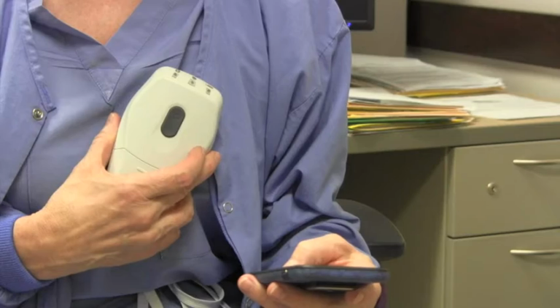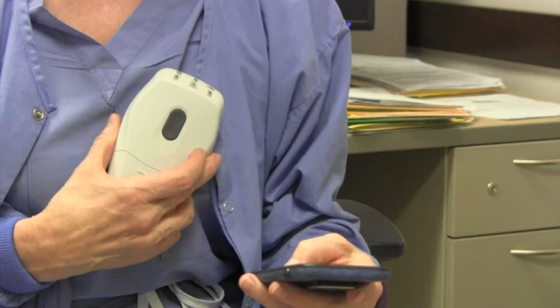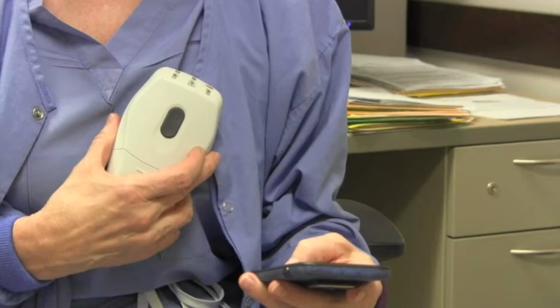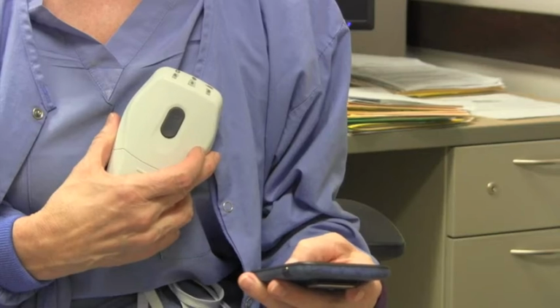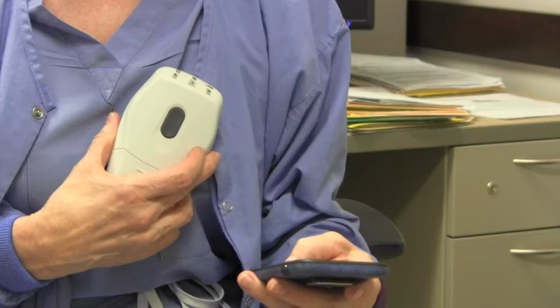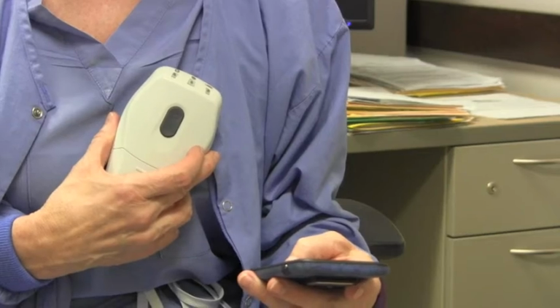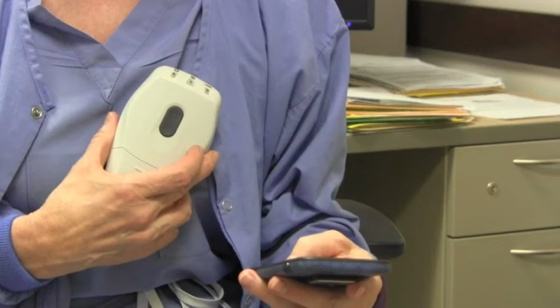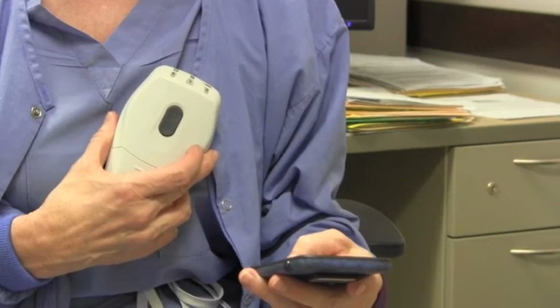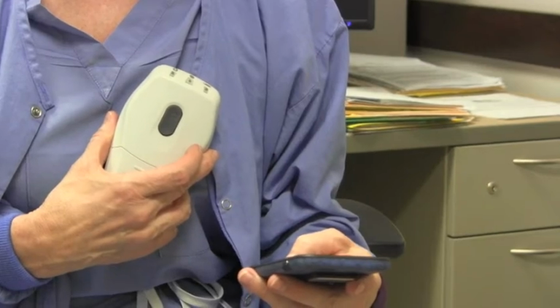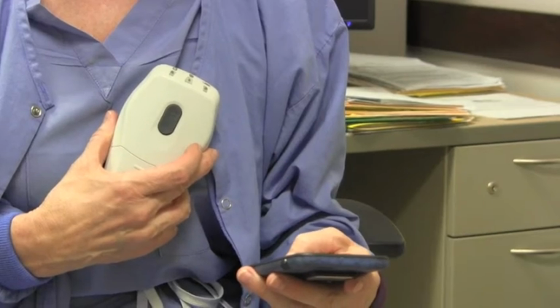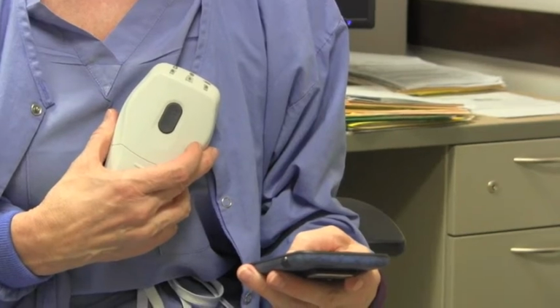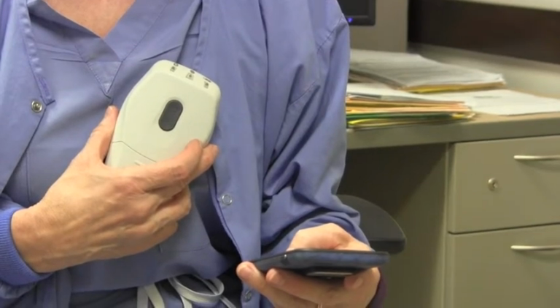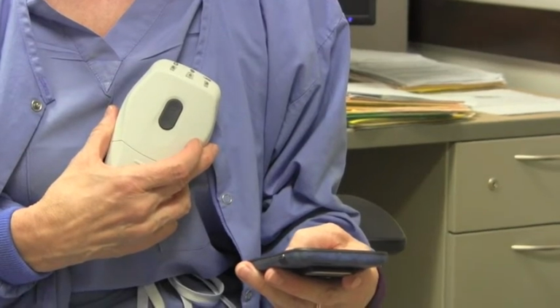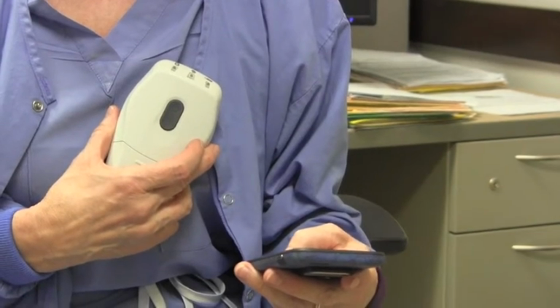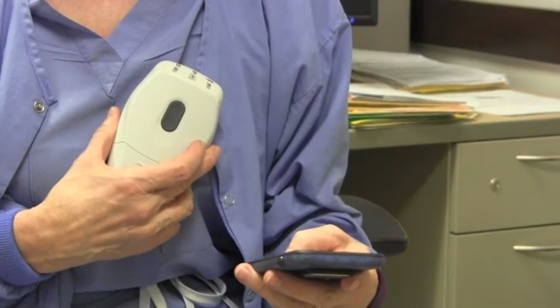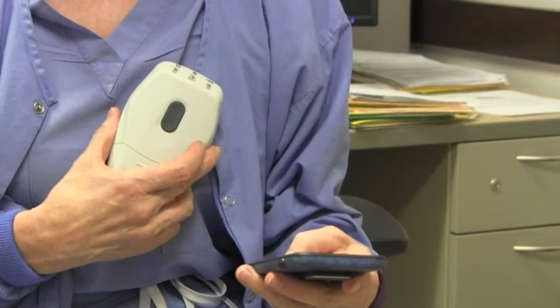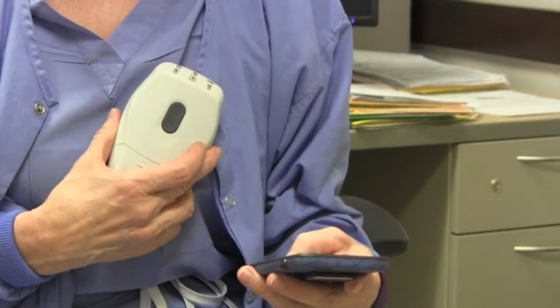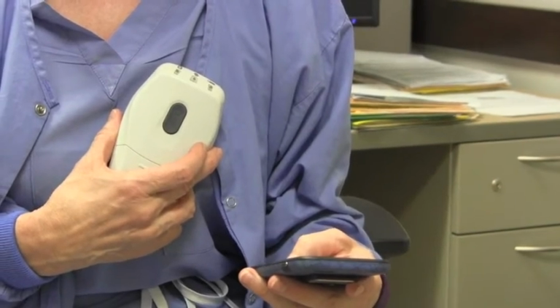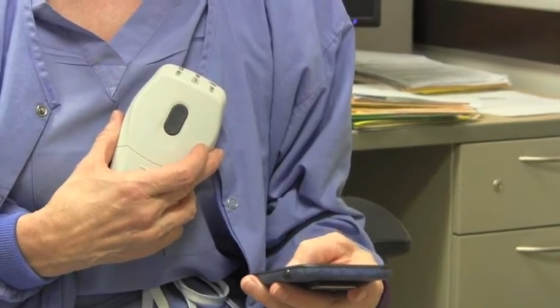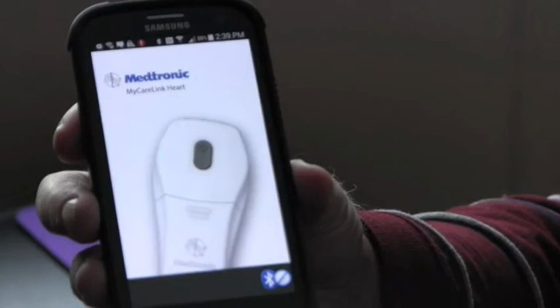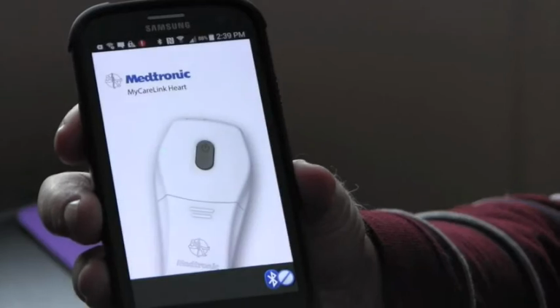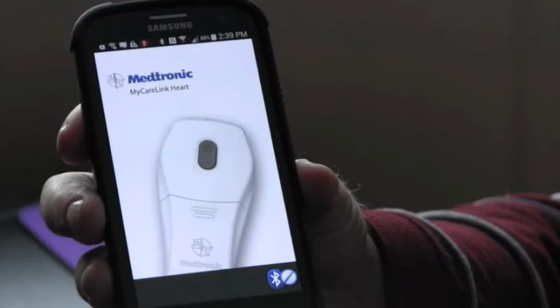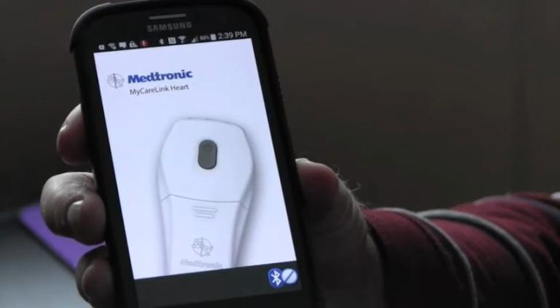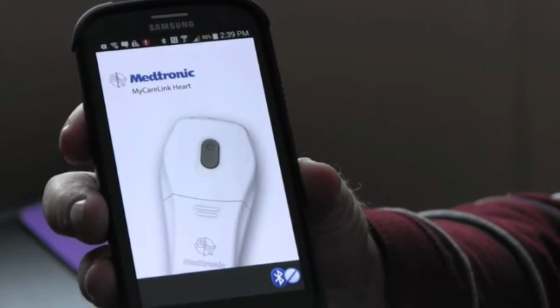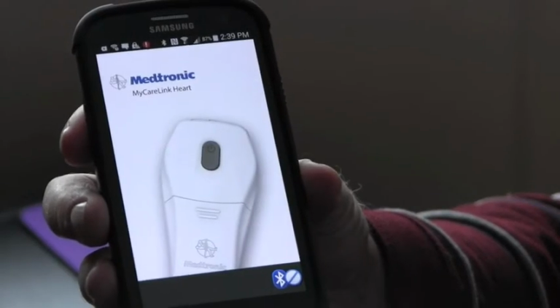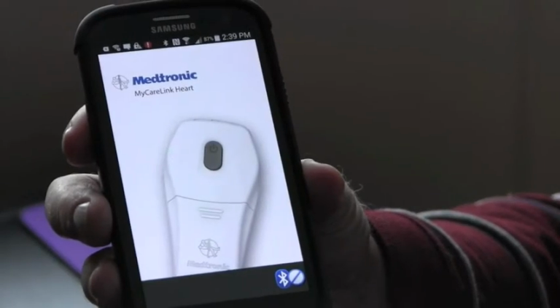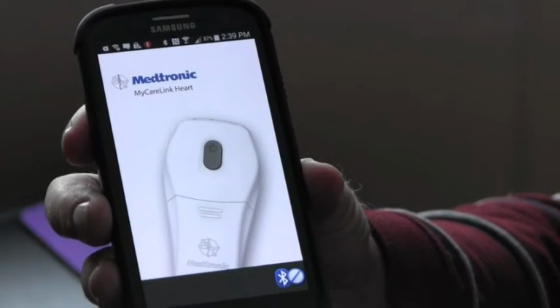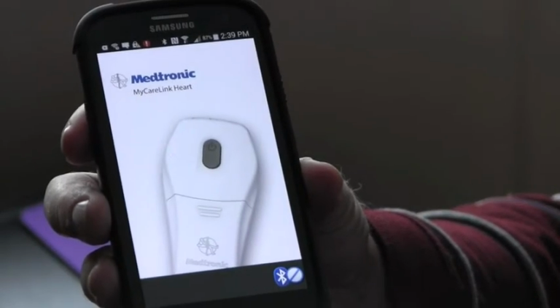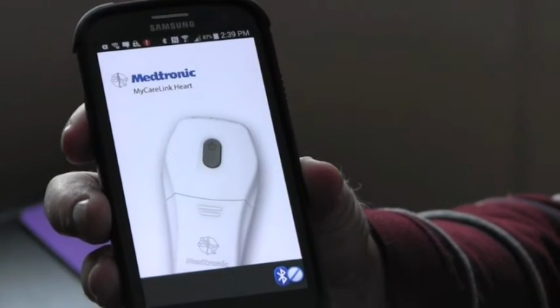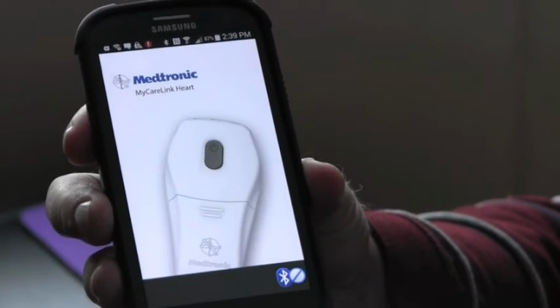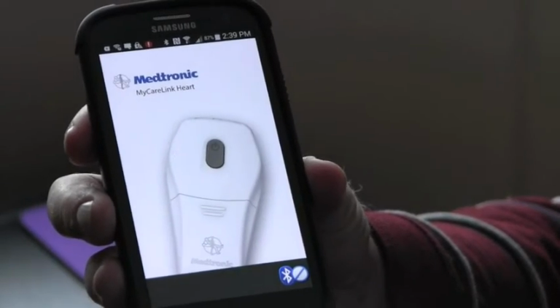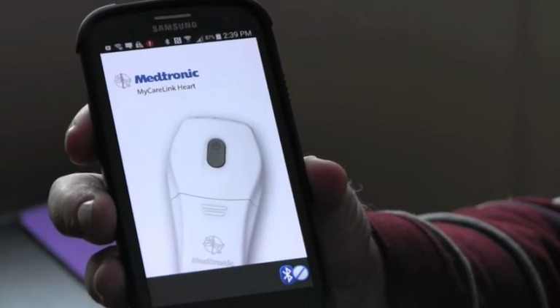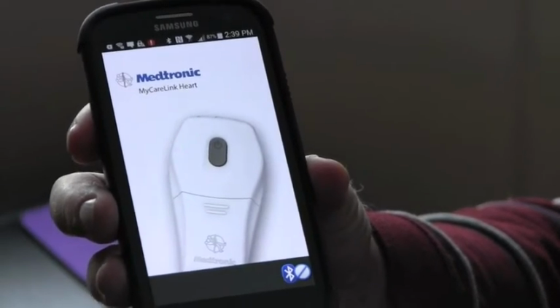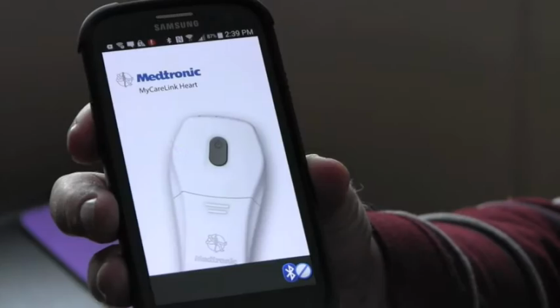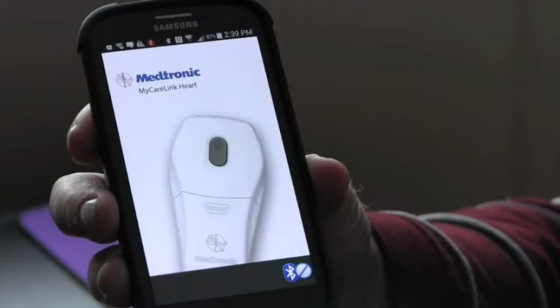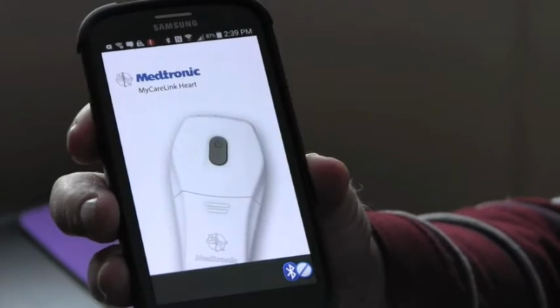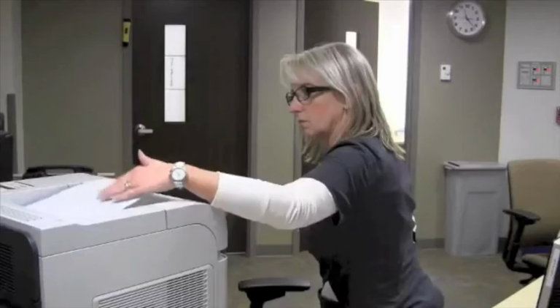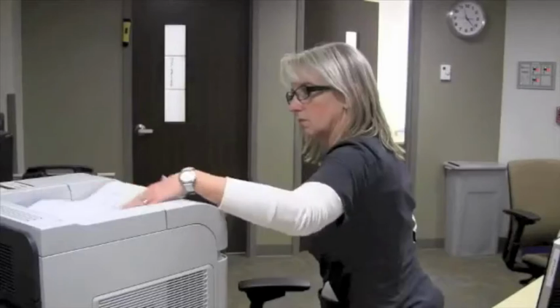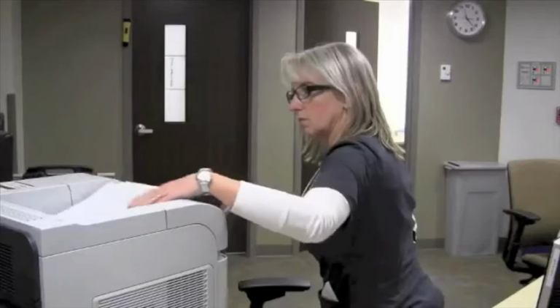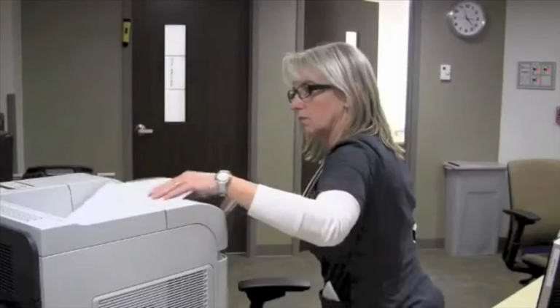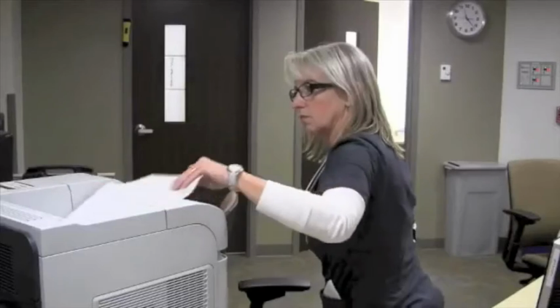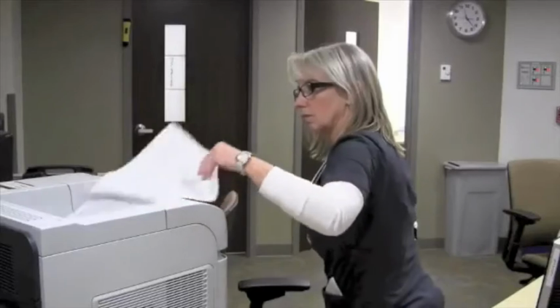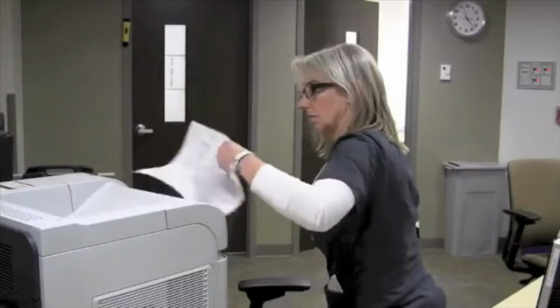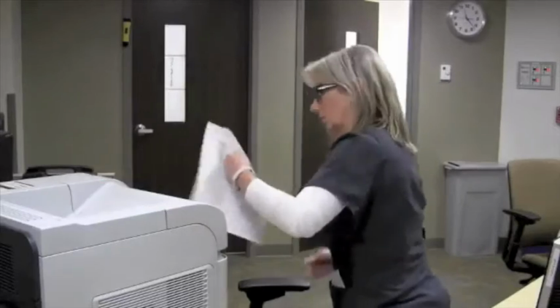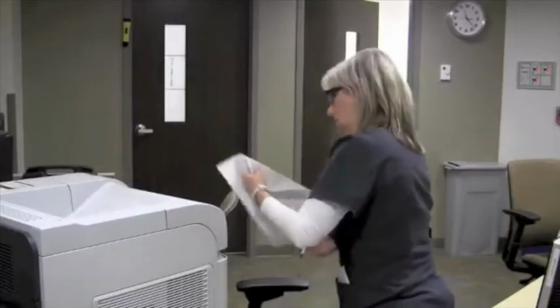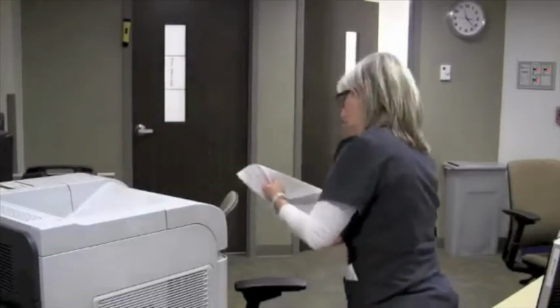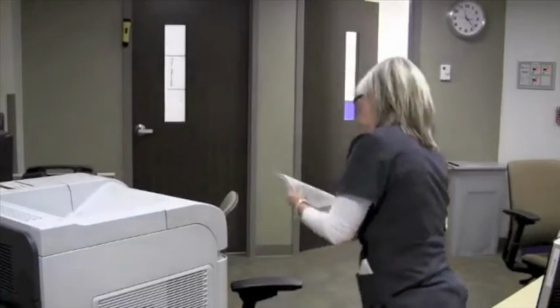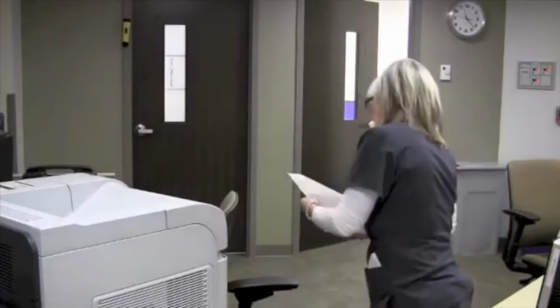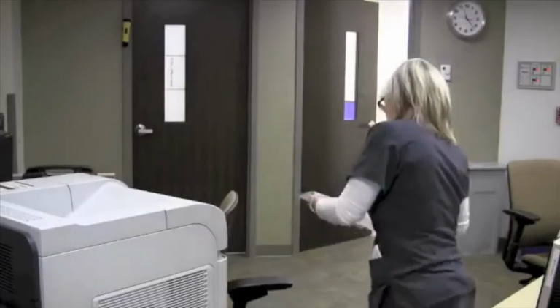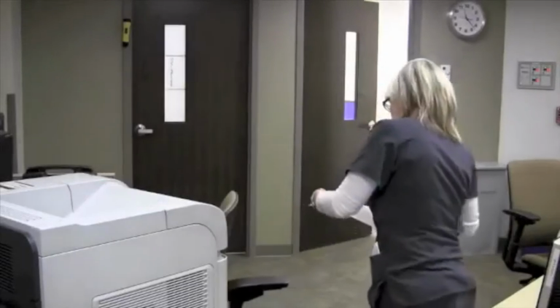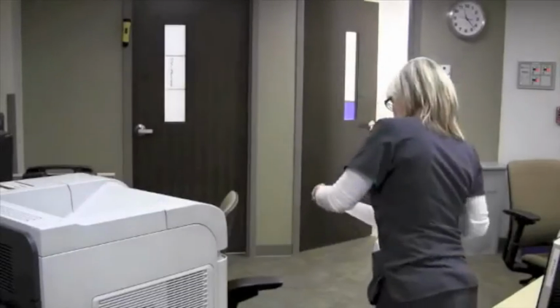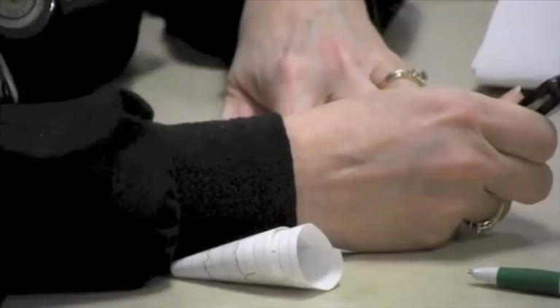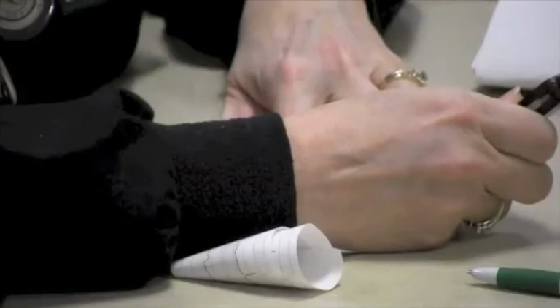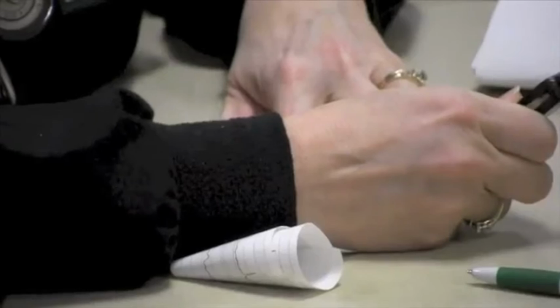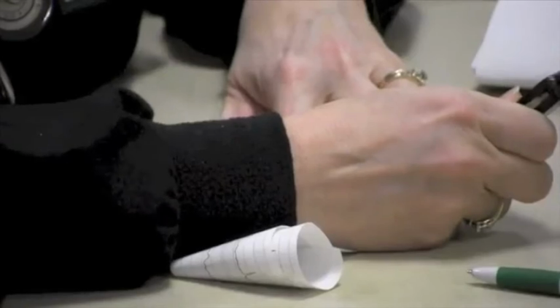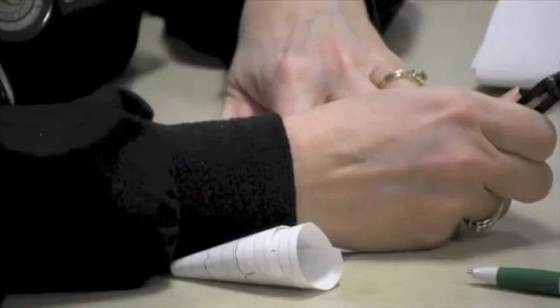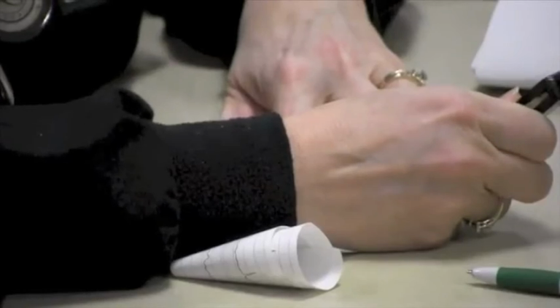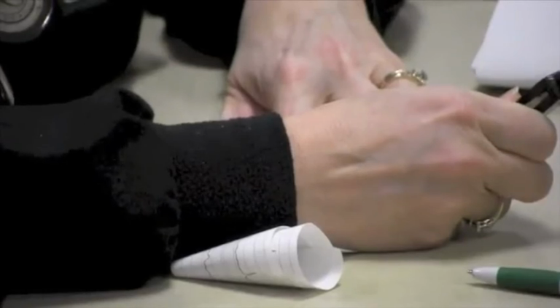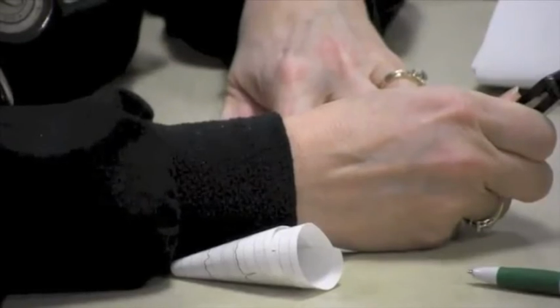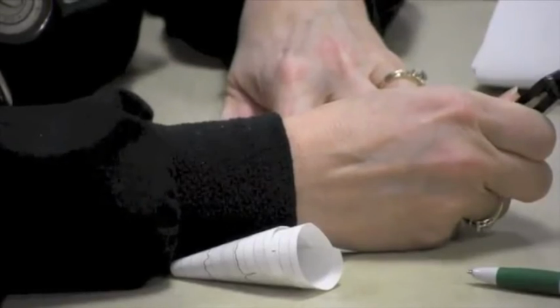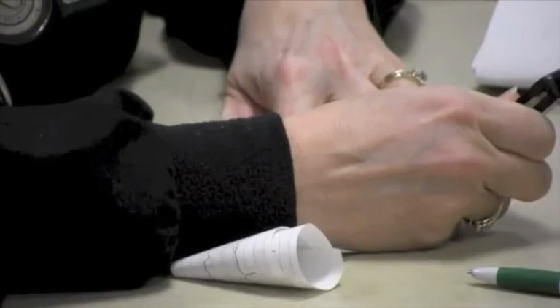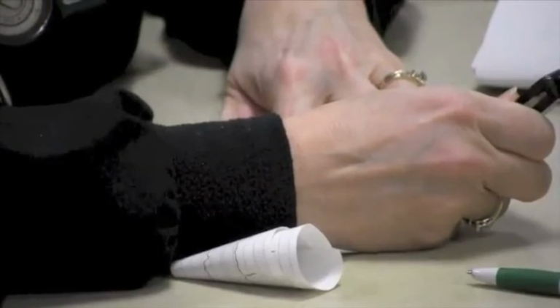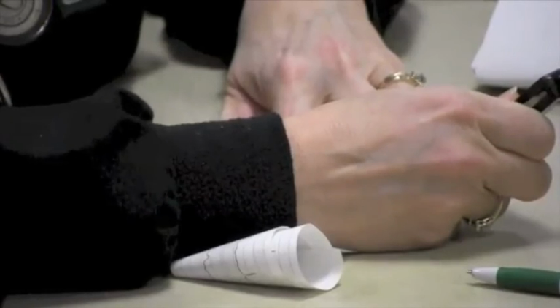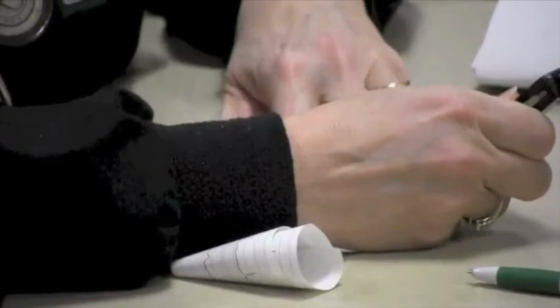Van Heel says the MyCareLink smart system is available for anyone with a pacemaker. Reporting from St. Cloud, Alex Swykowski, WJON News.